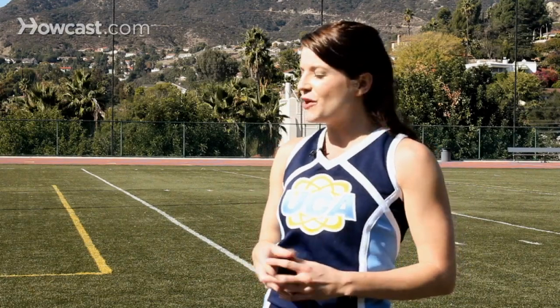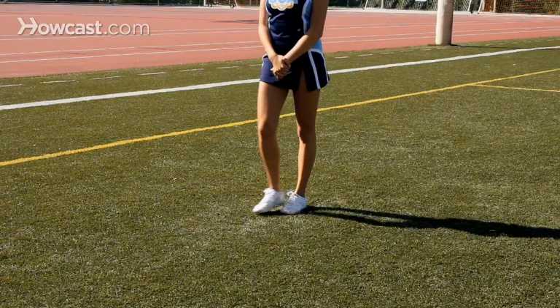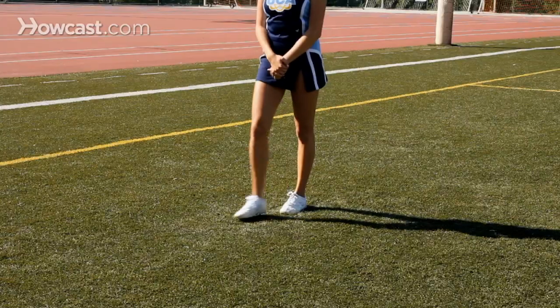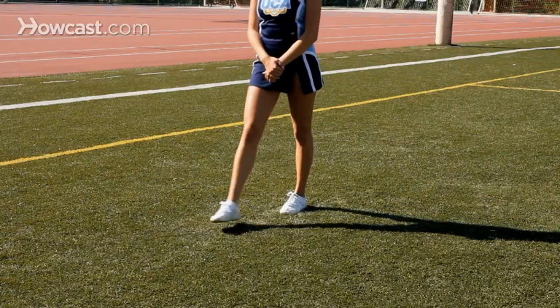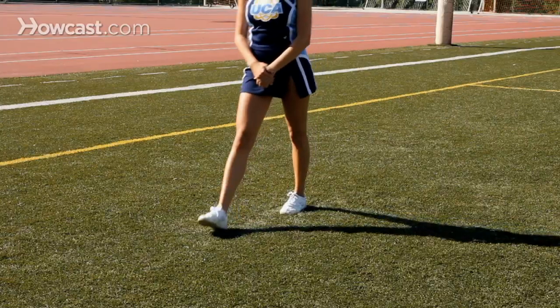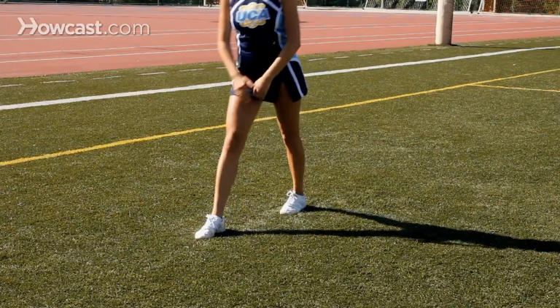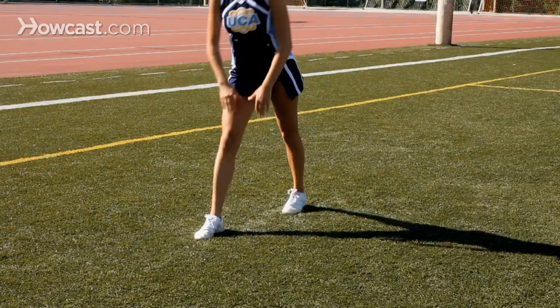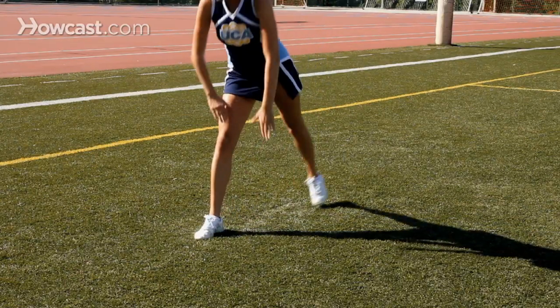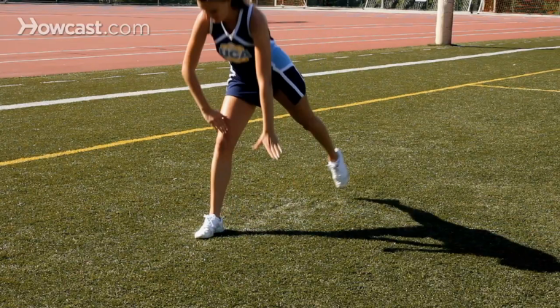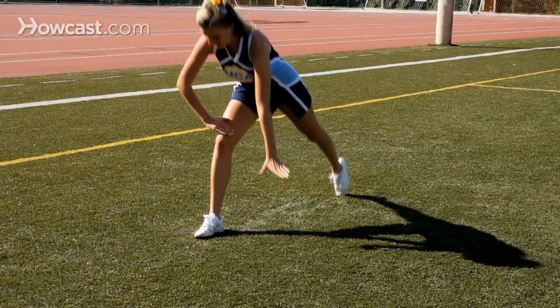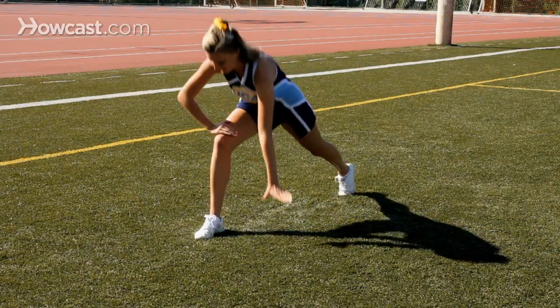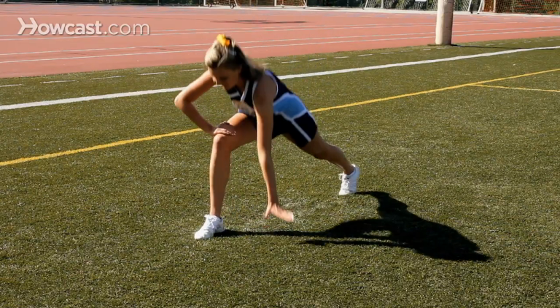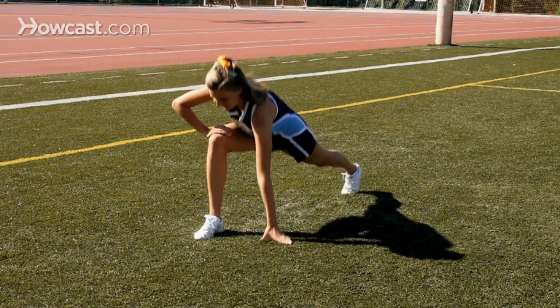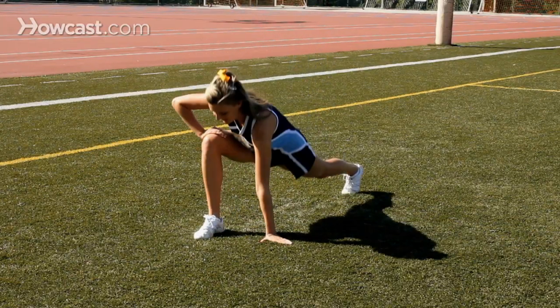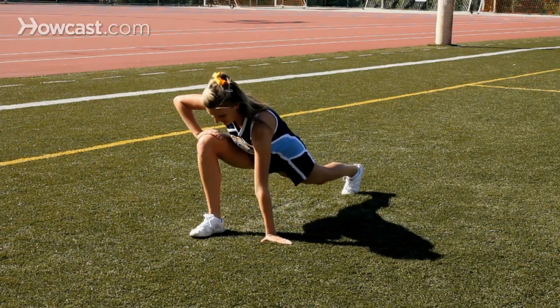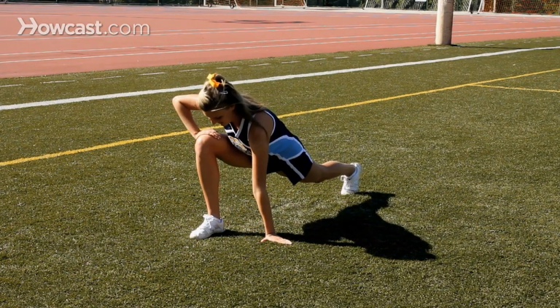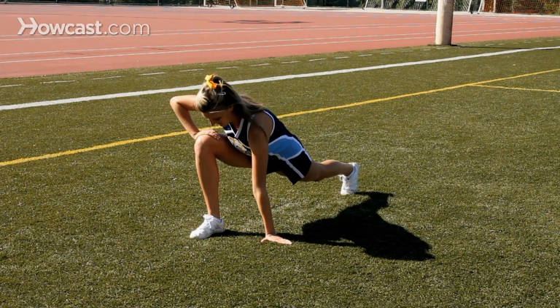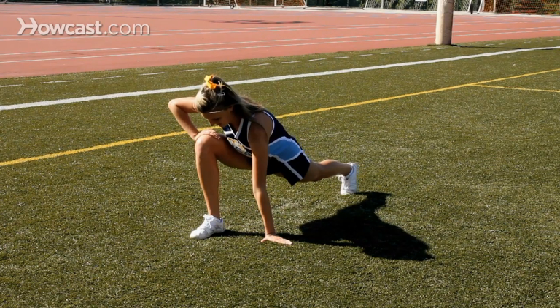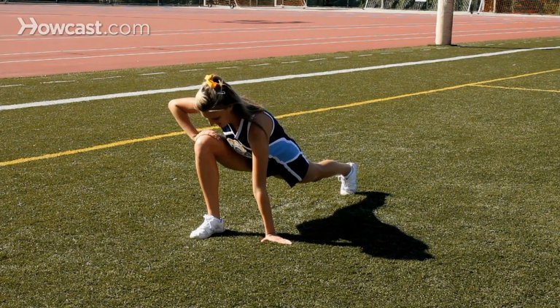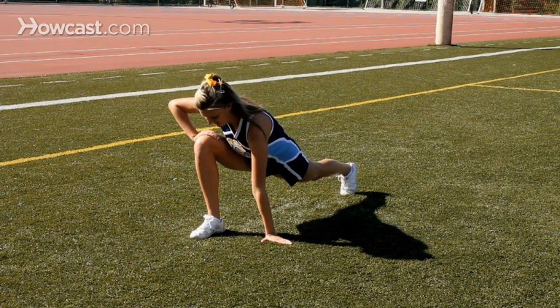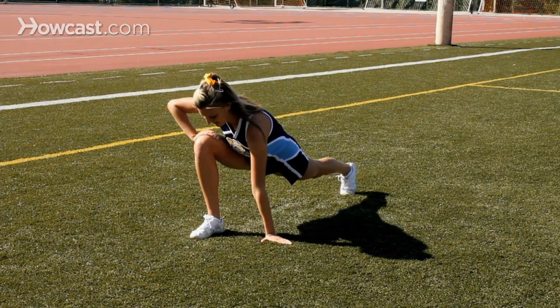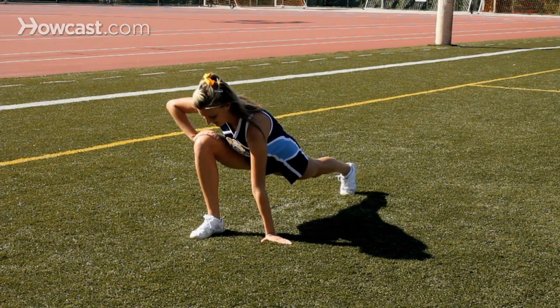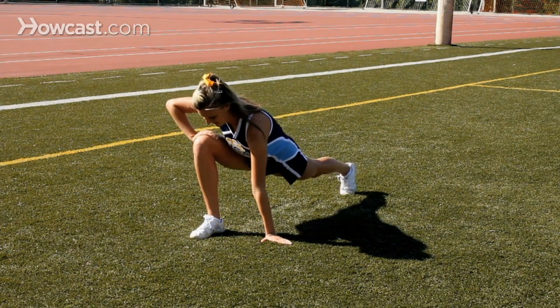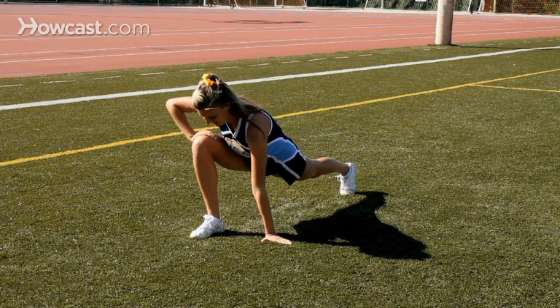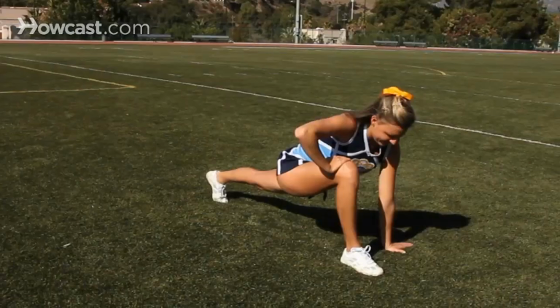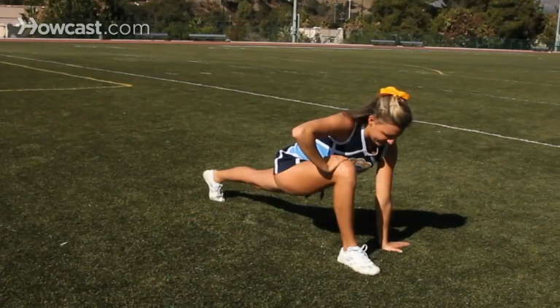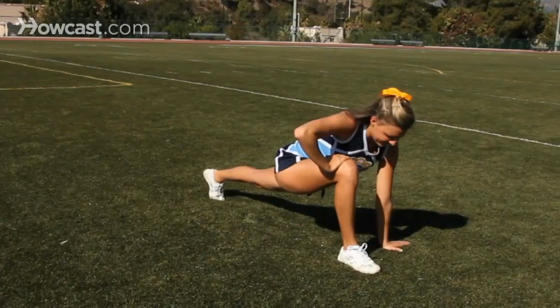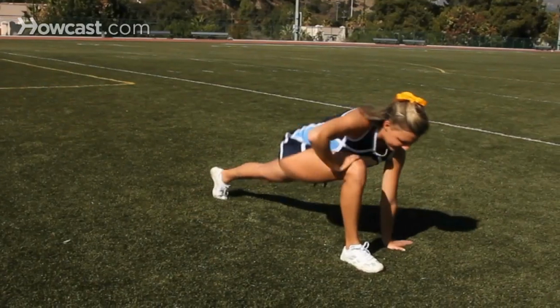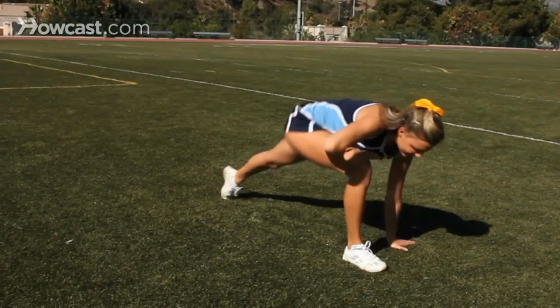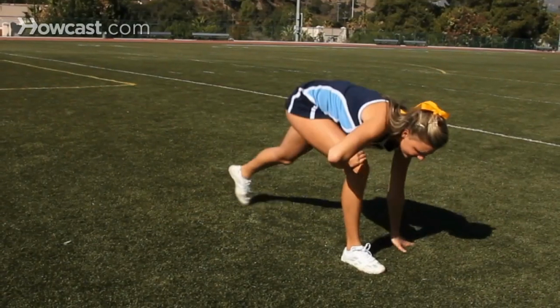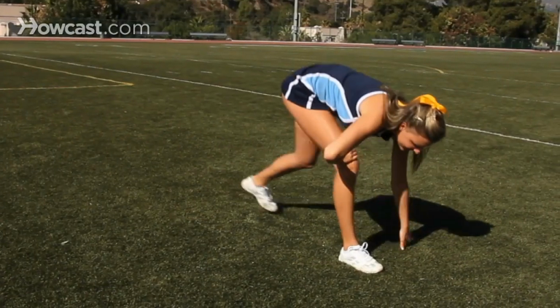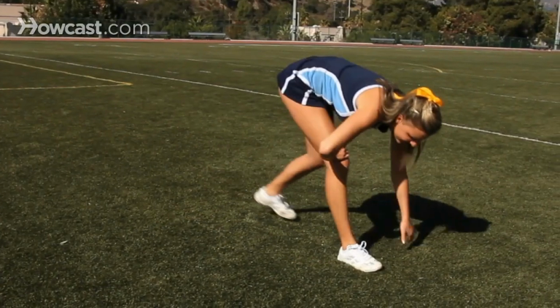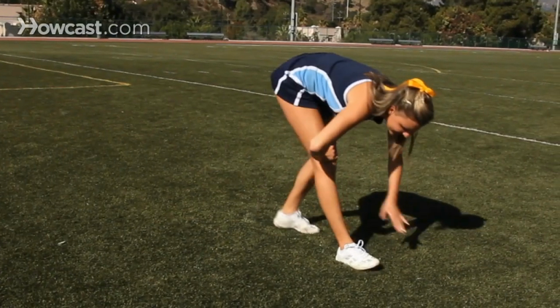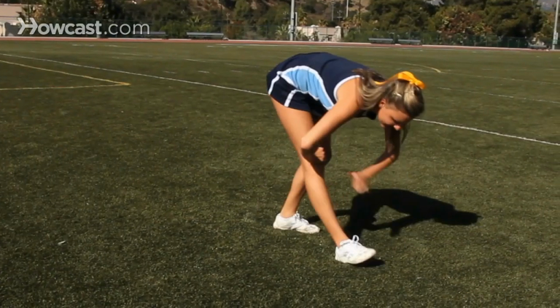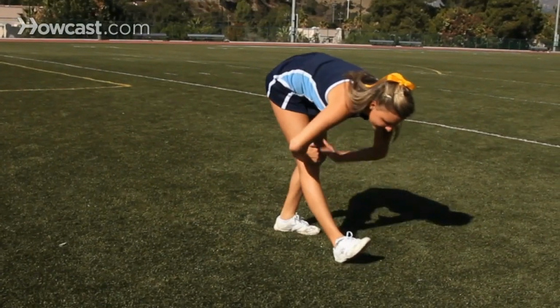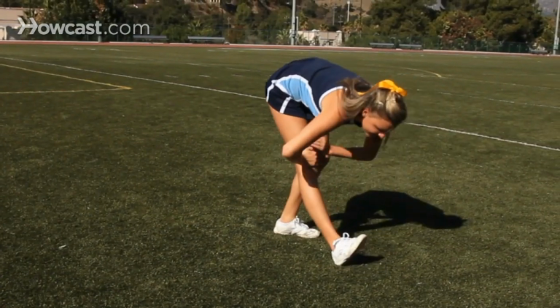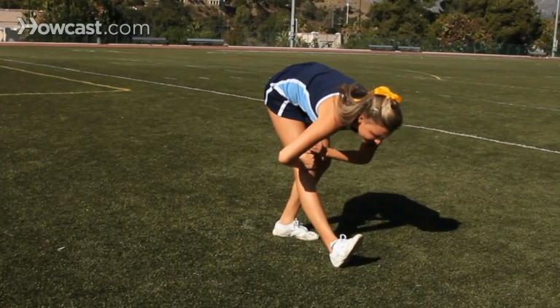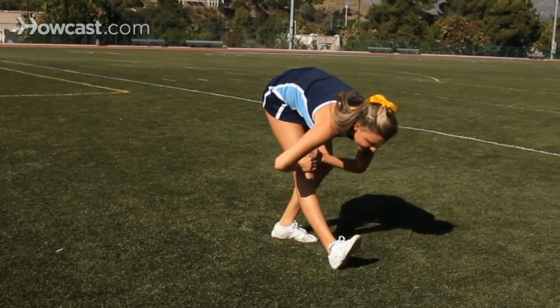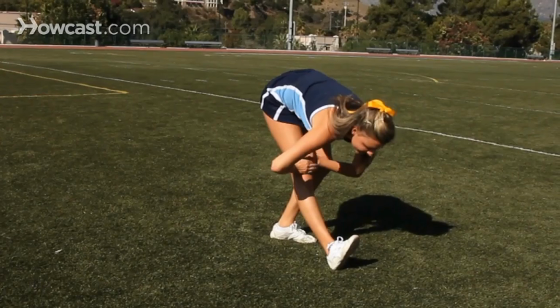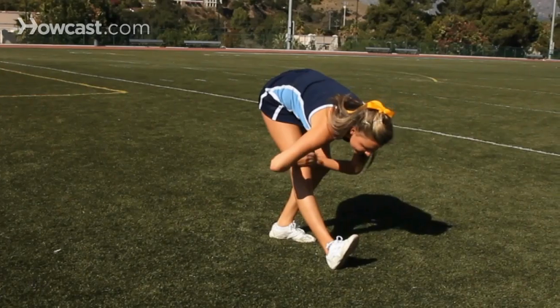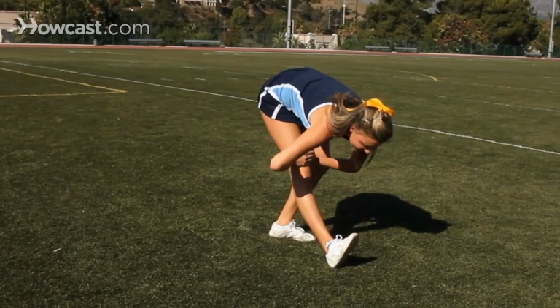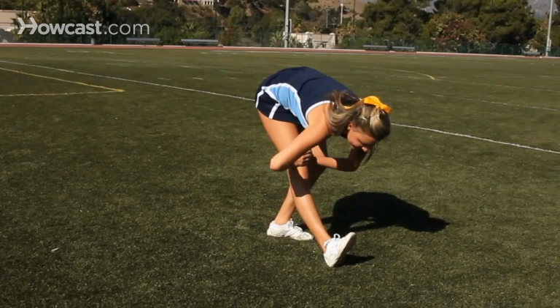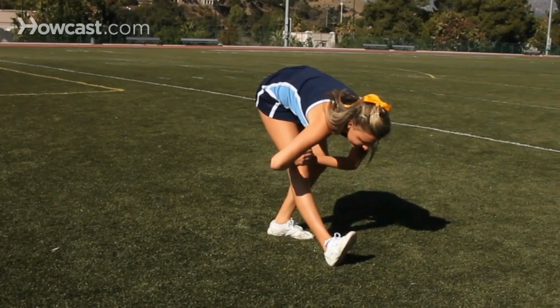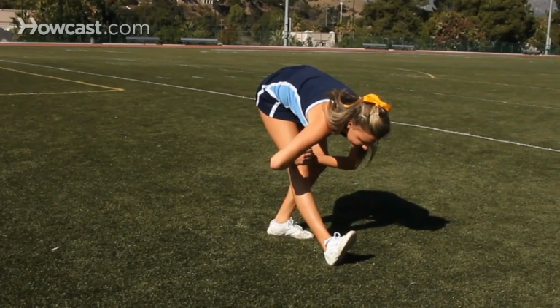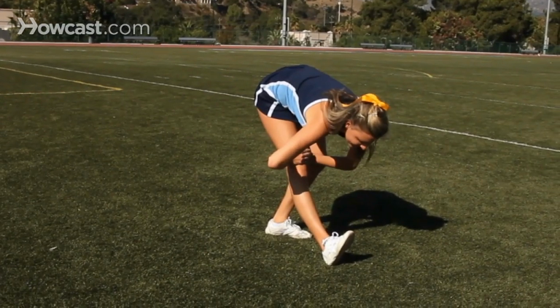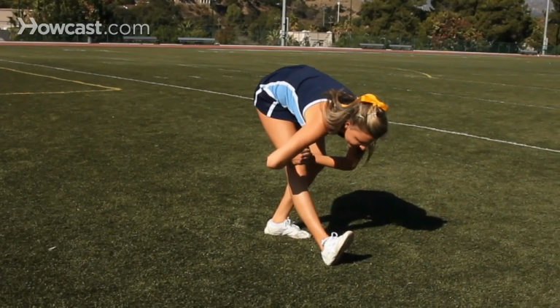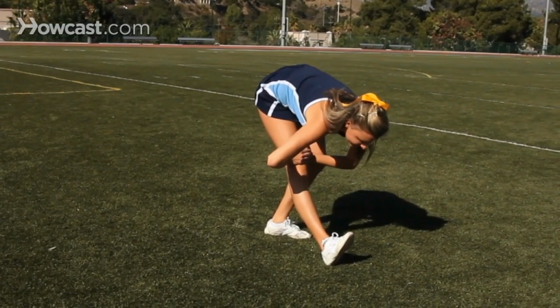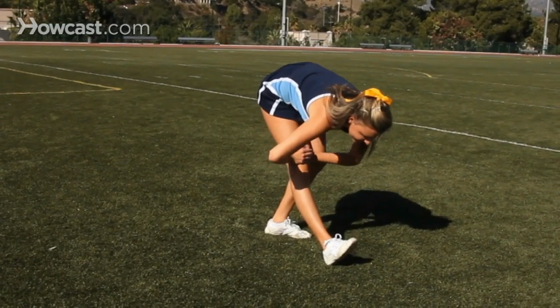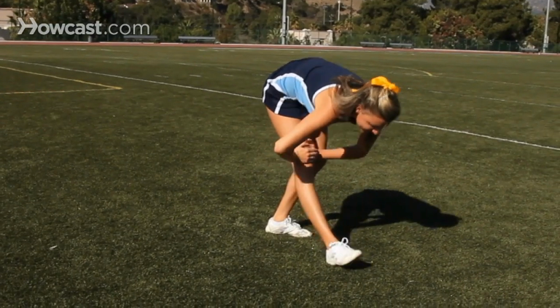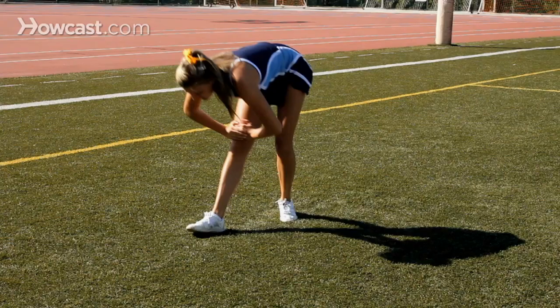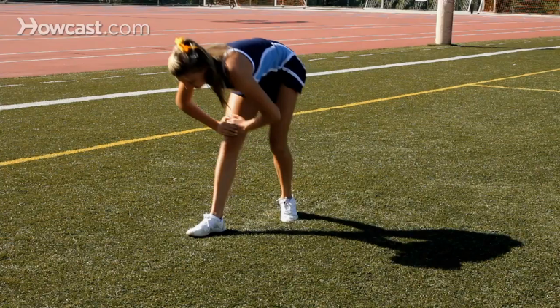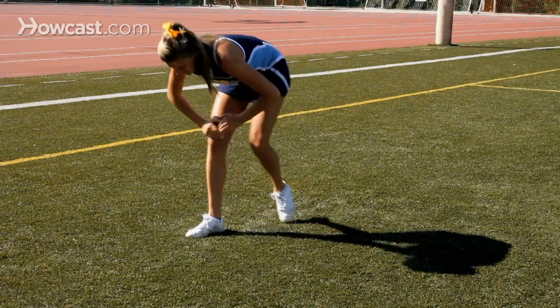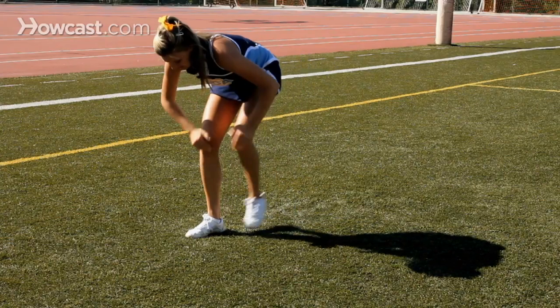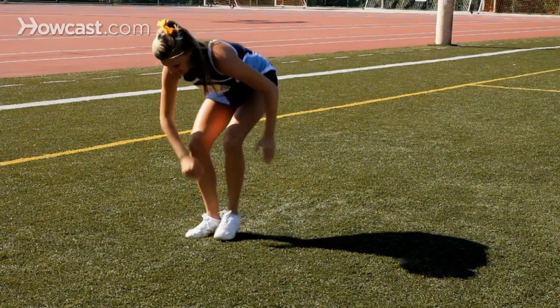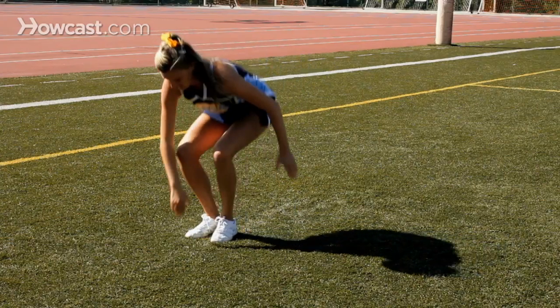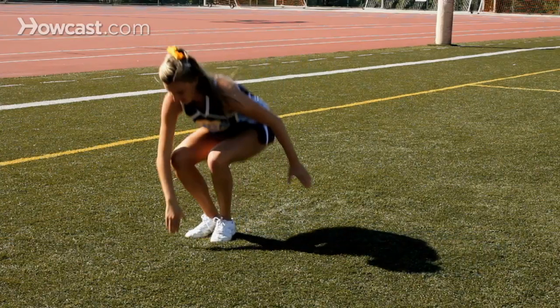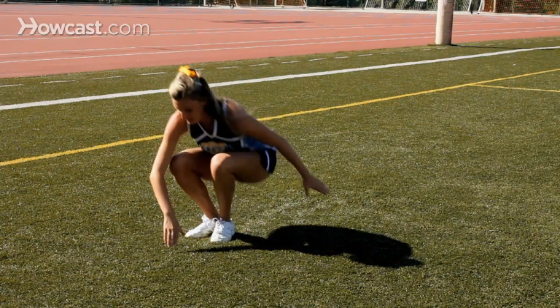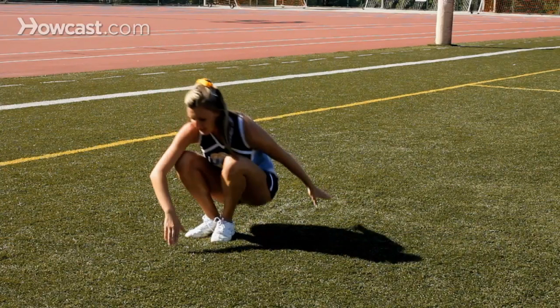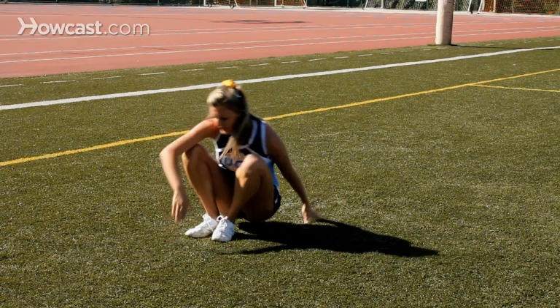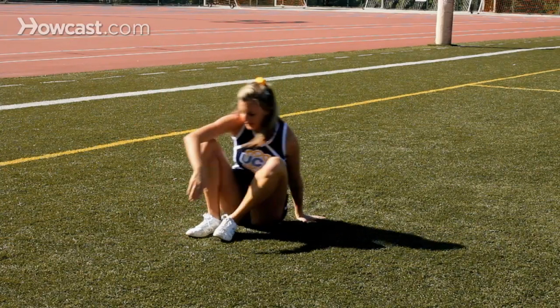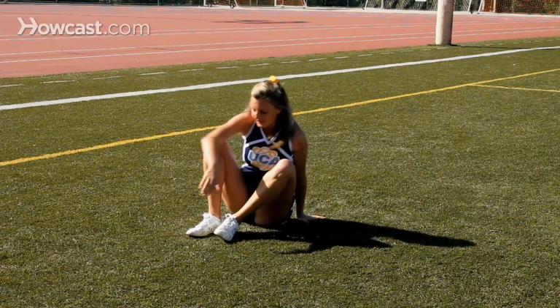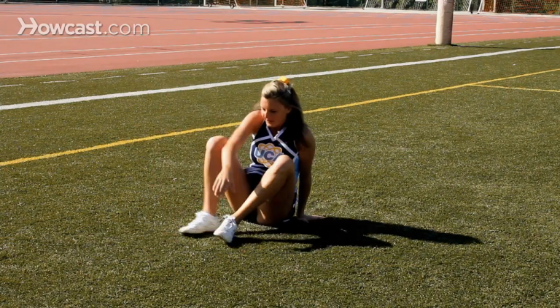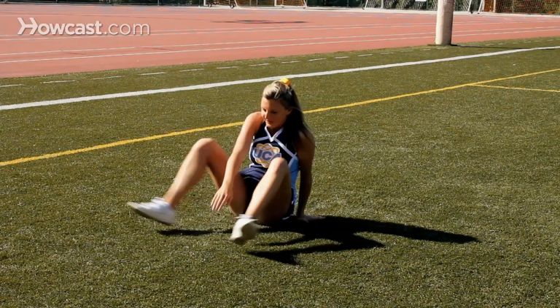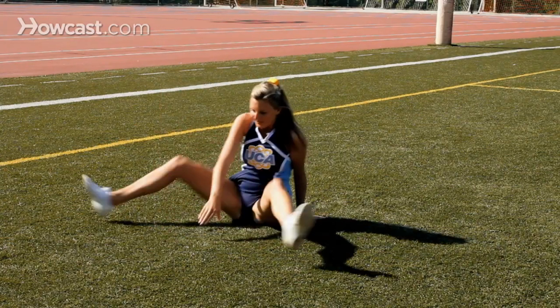First we have the runner's lunge, the hamstring stretch, and the straddle stick.